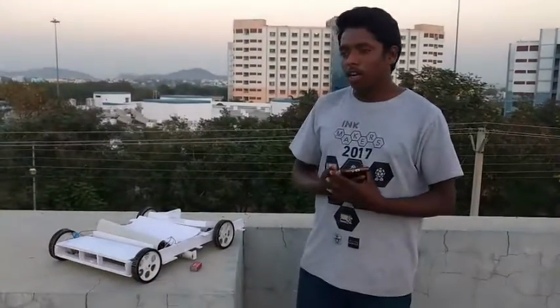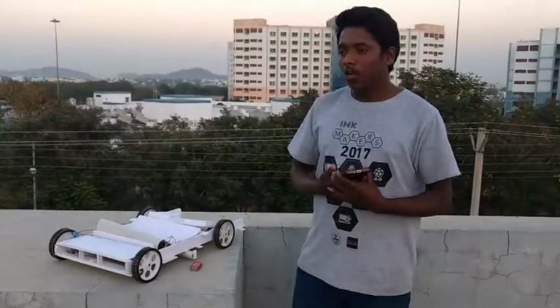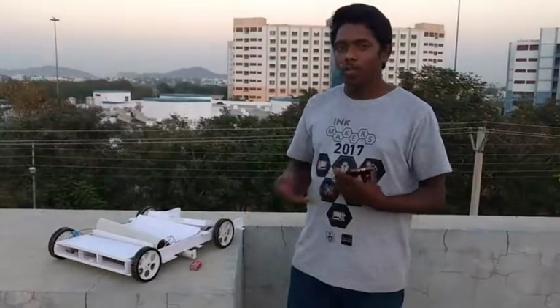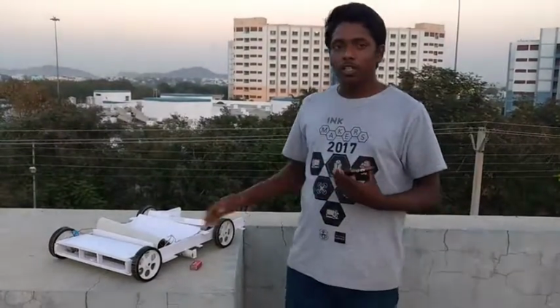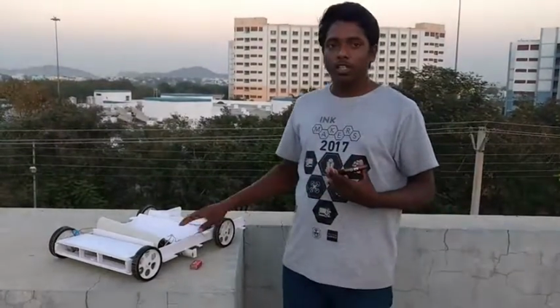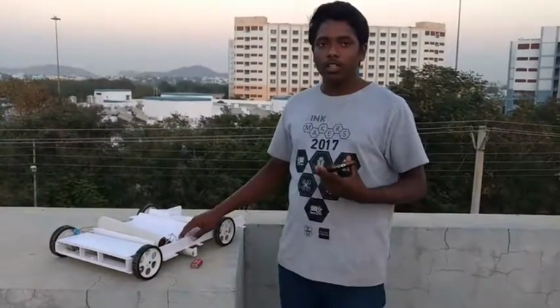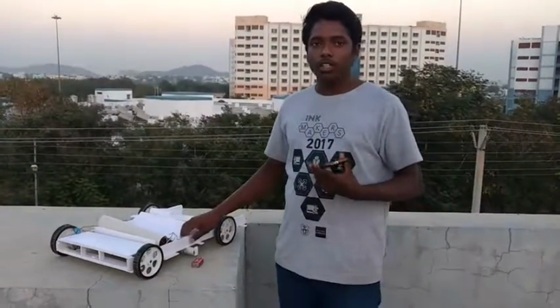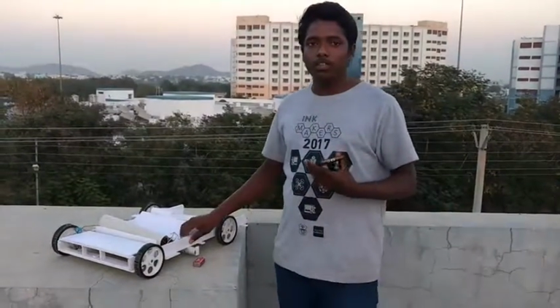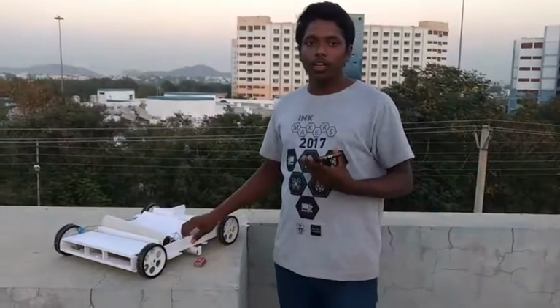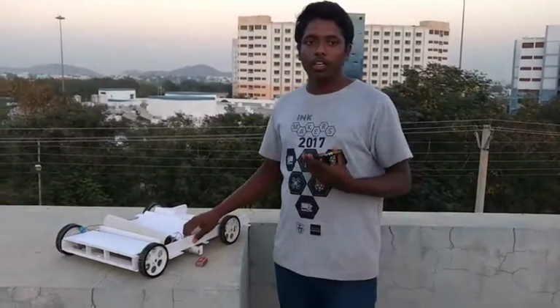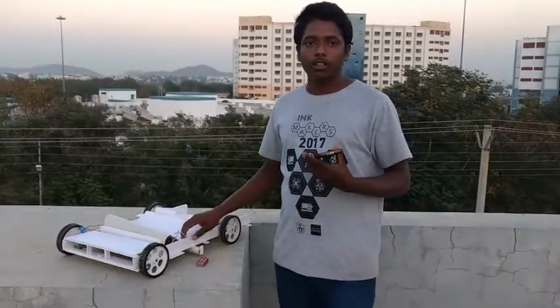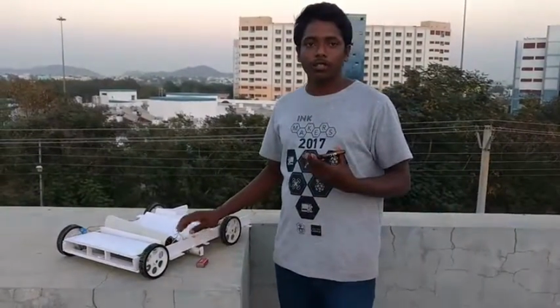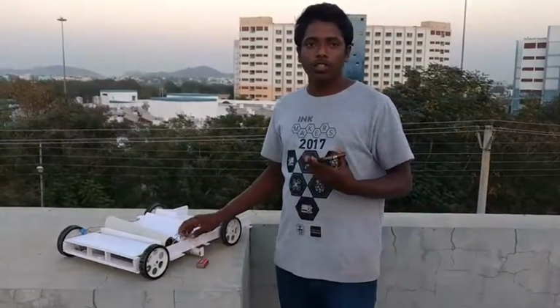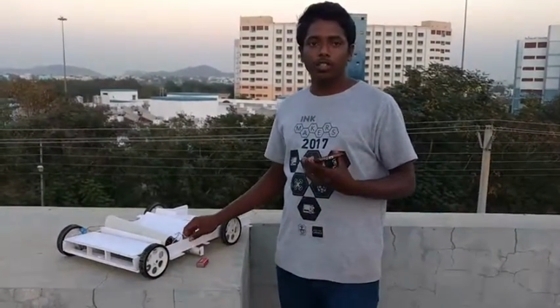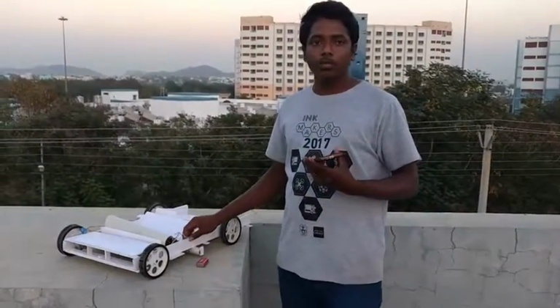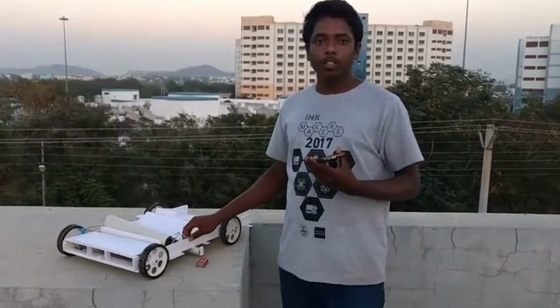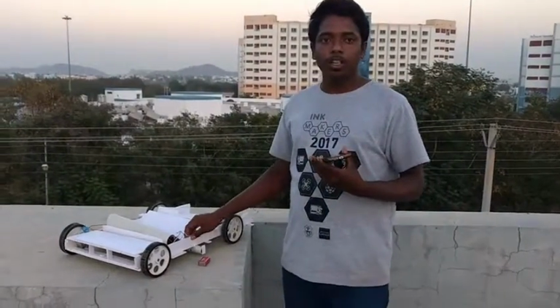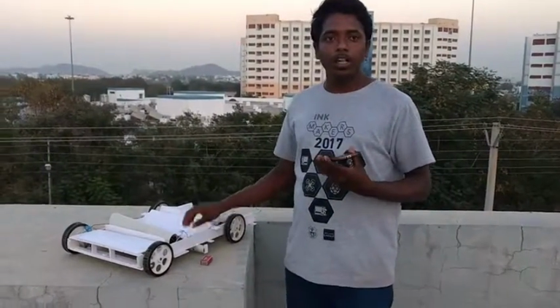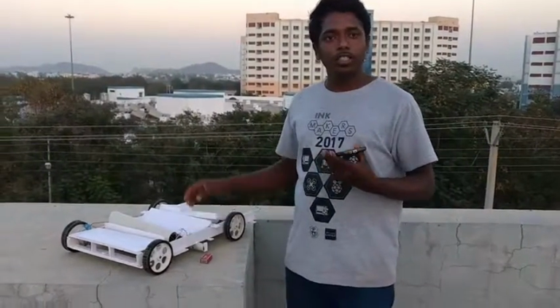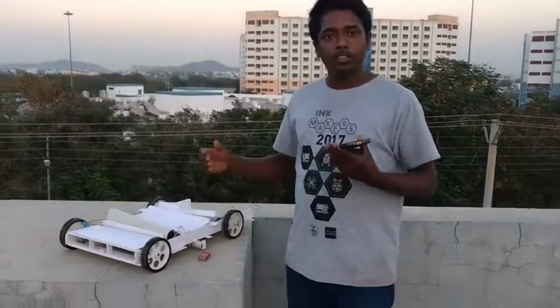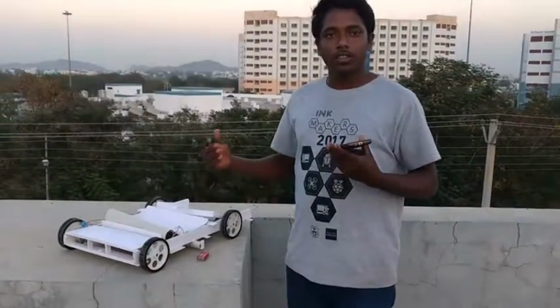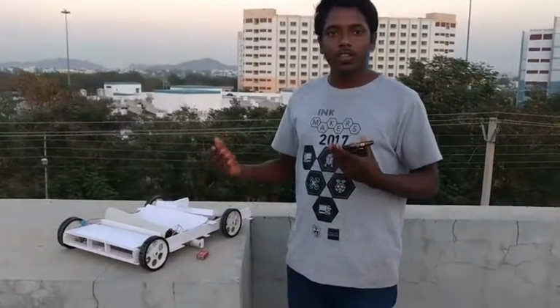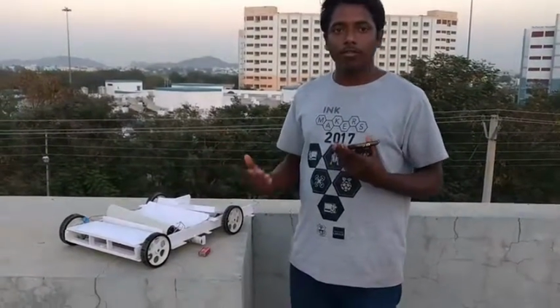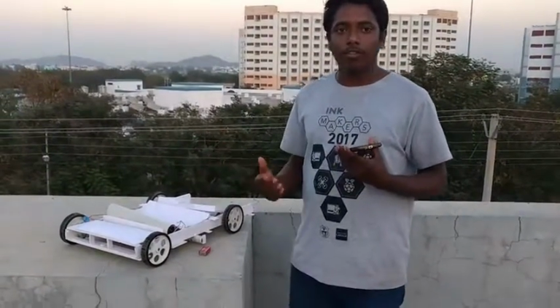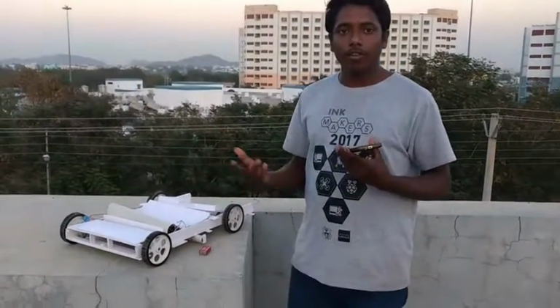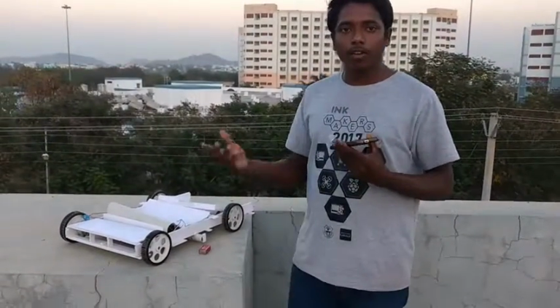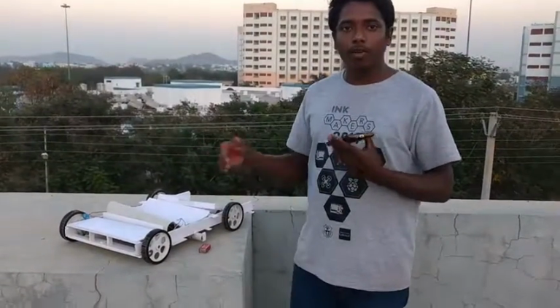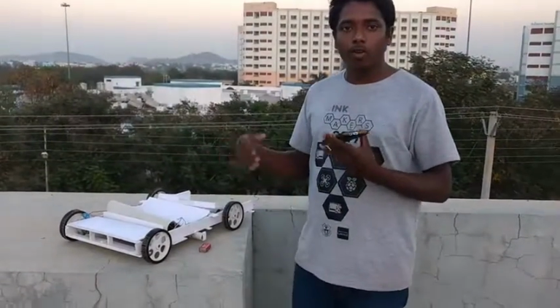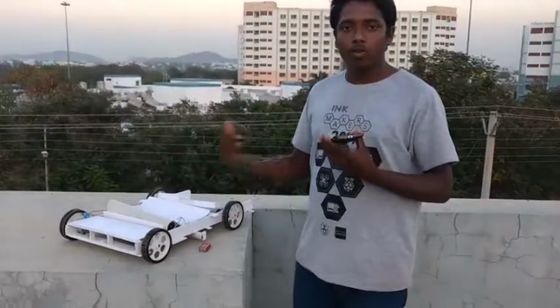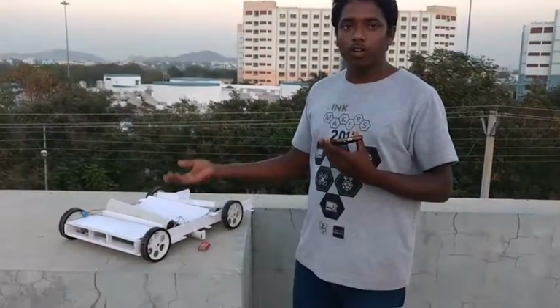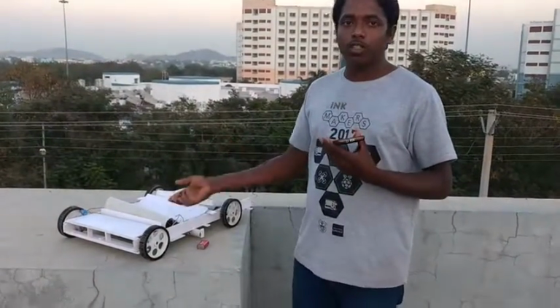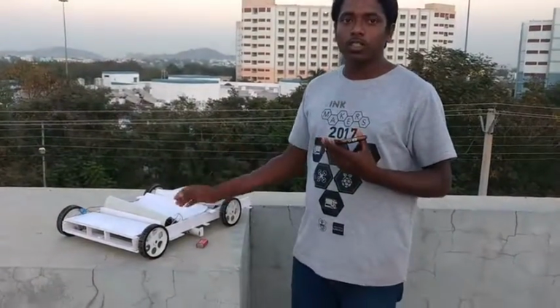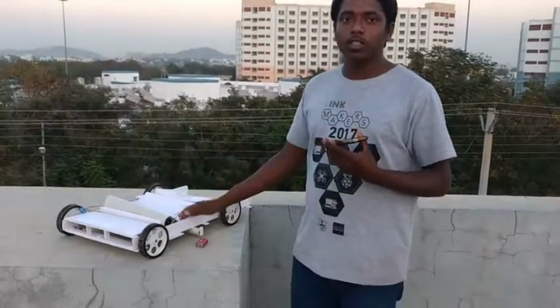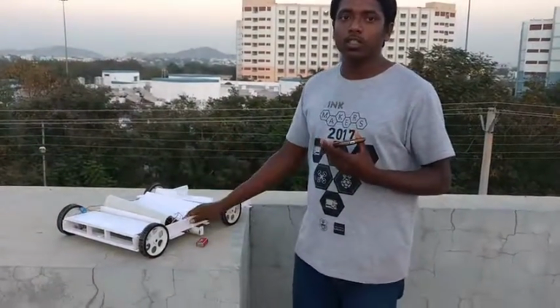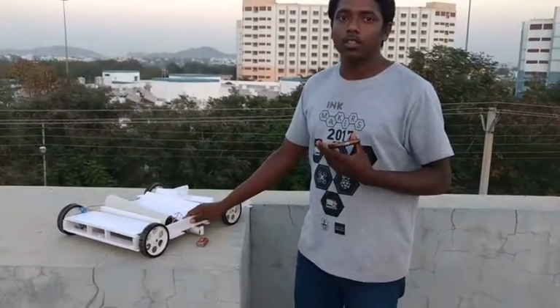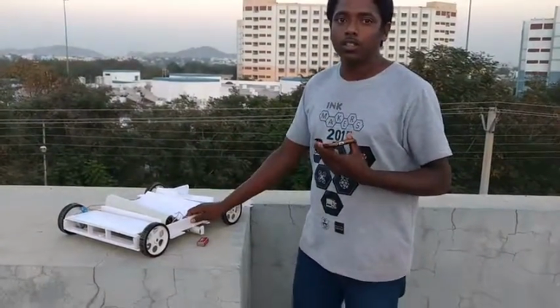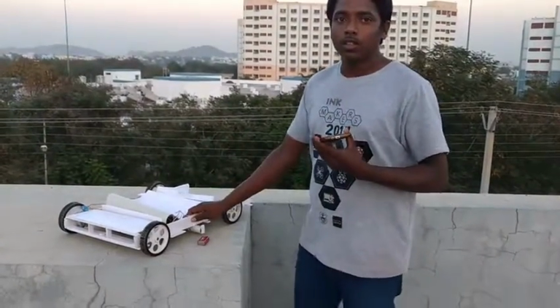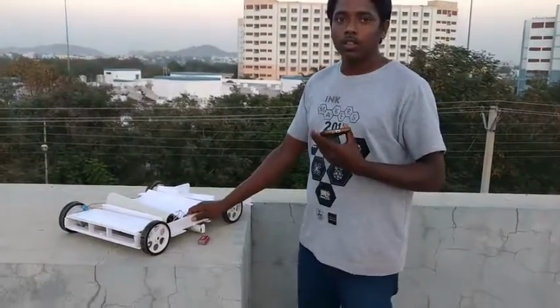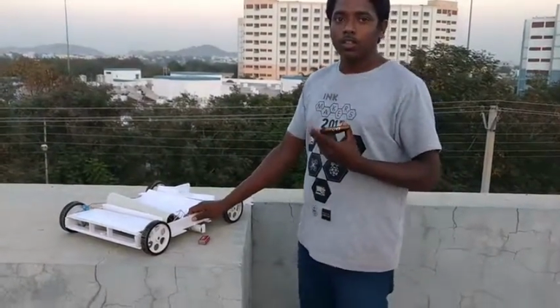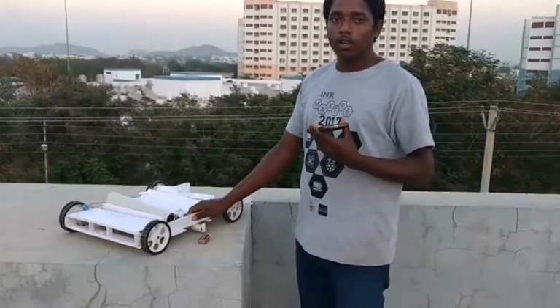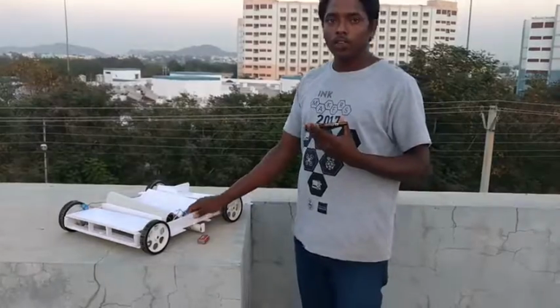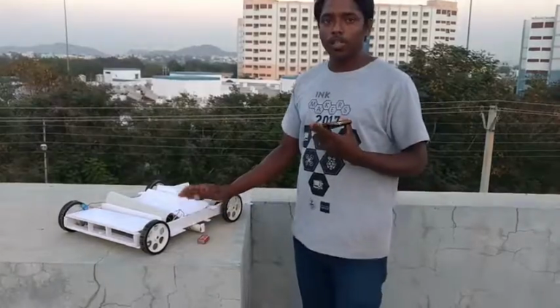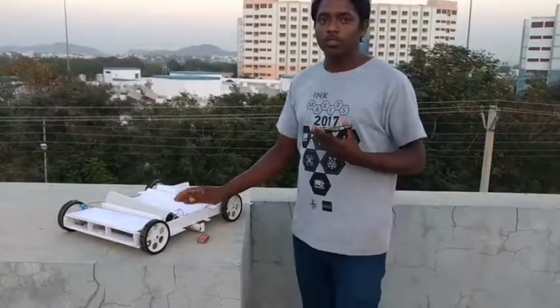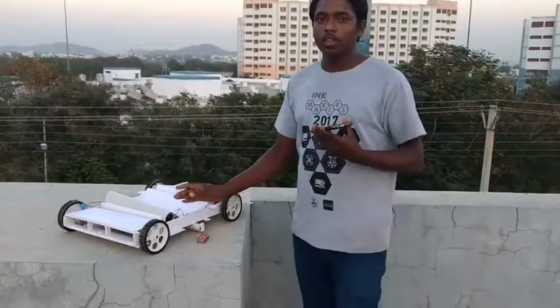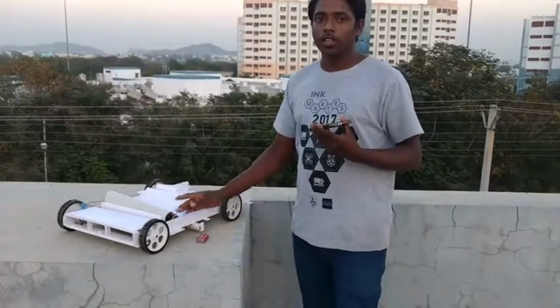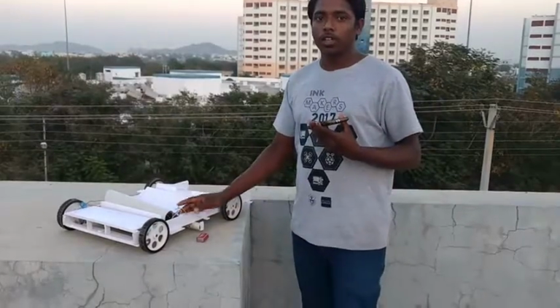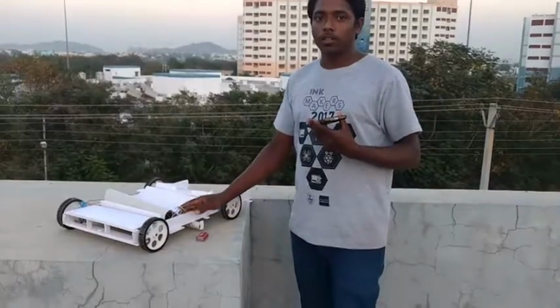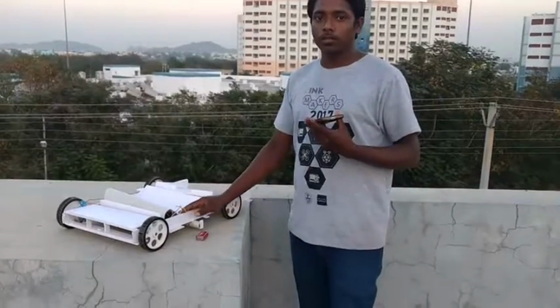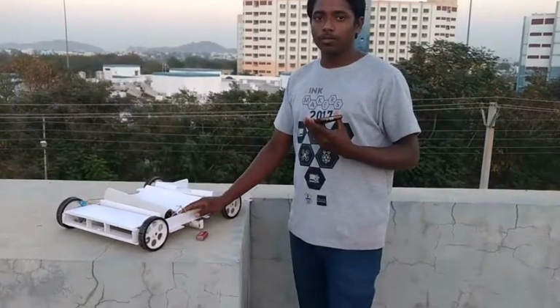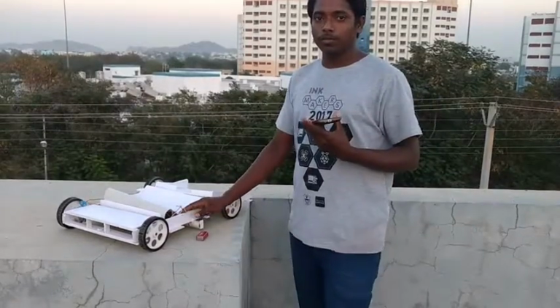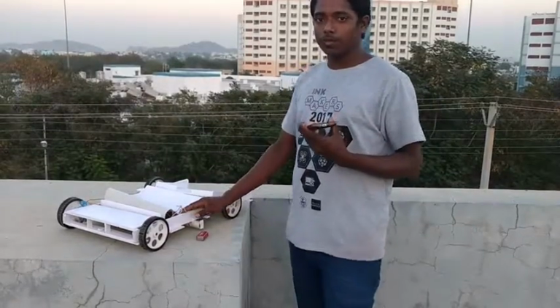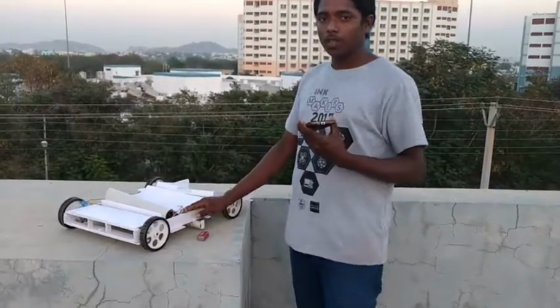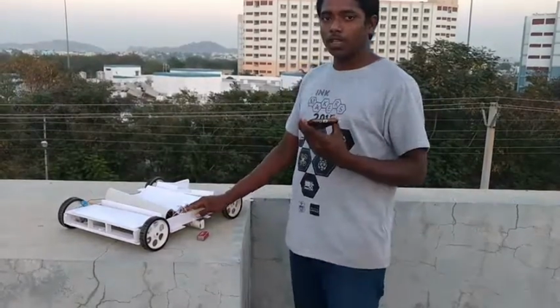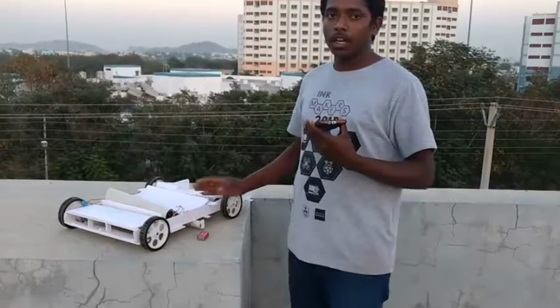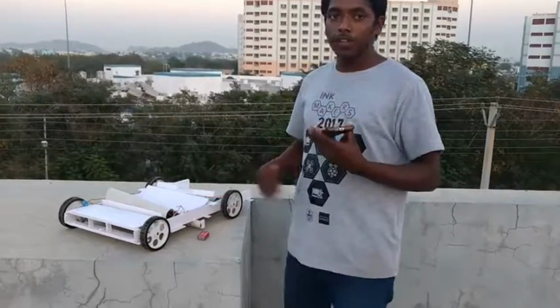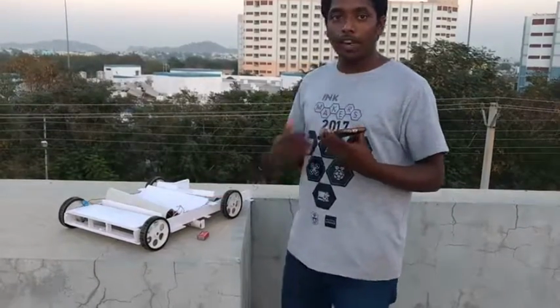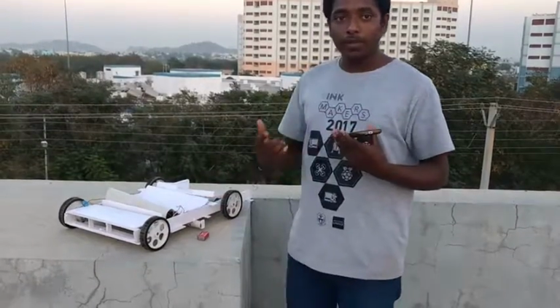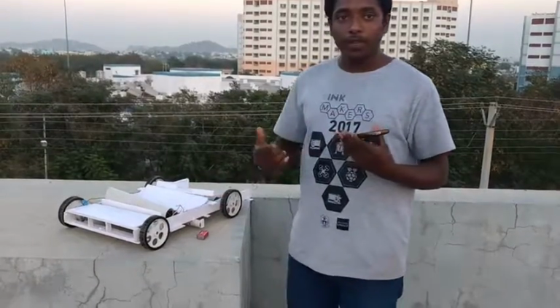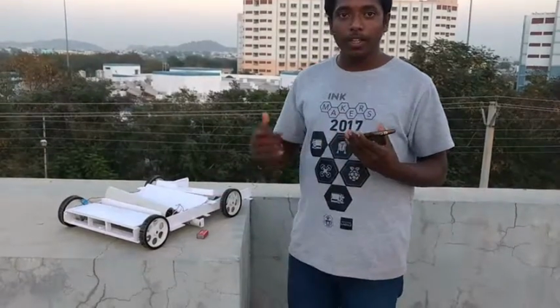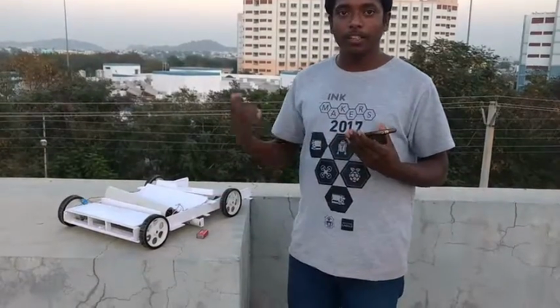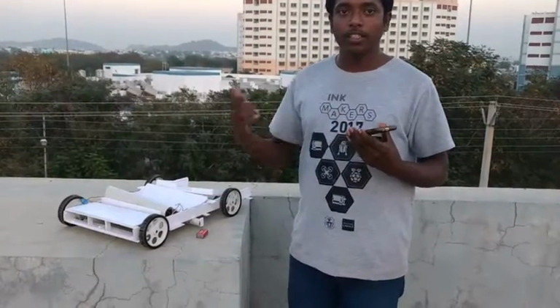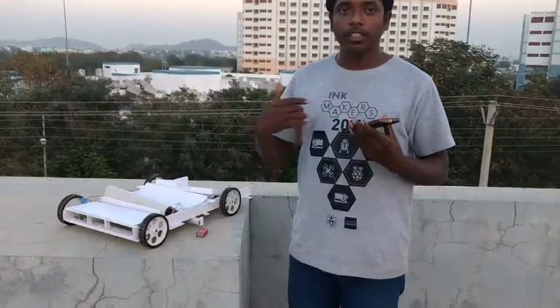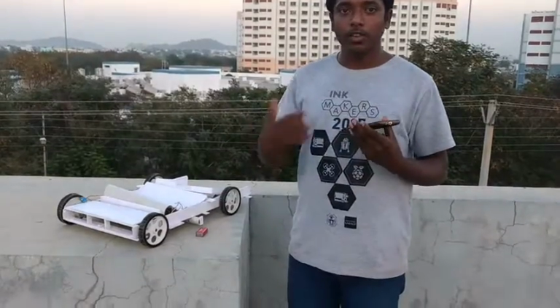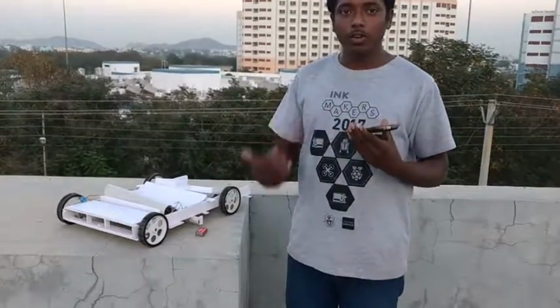How does it work, this machine? Let's go watch how it is working. Can I explain? Let's go.